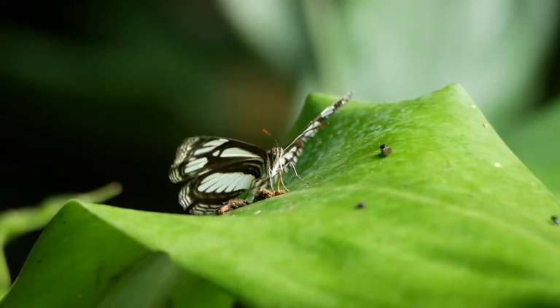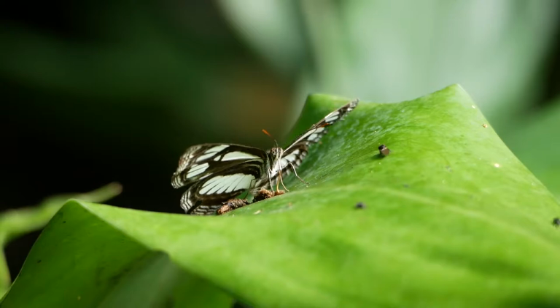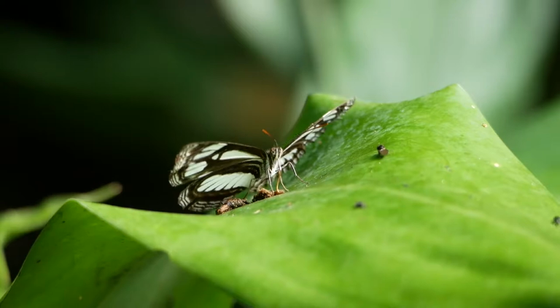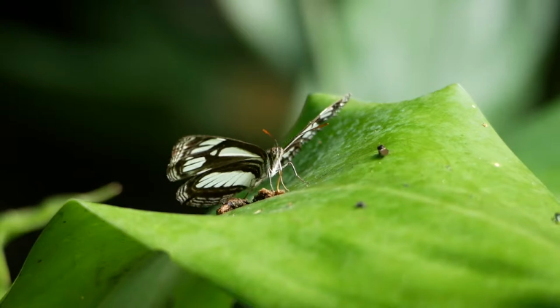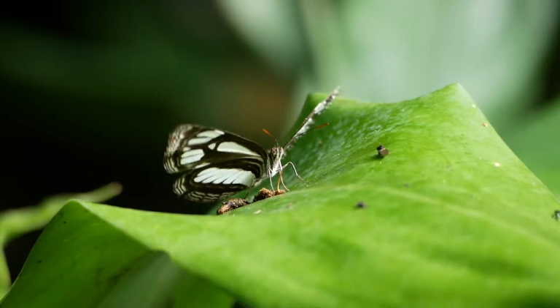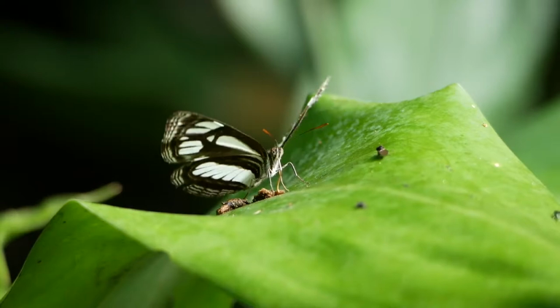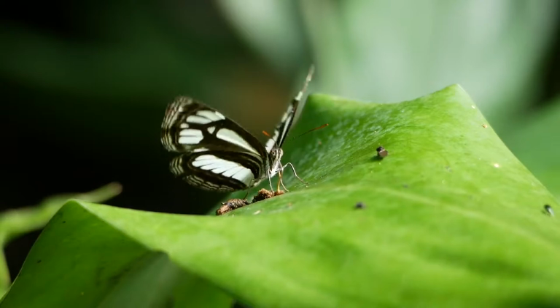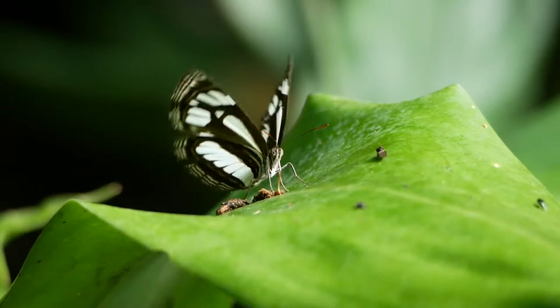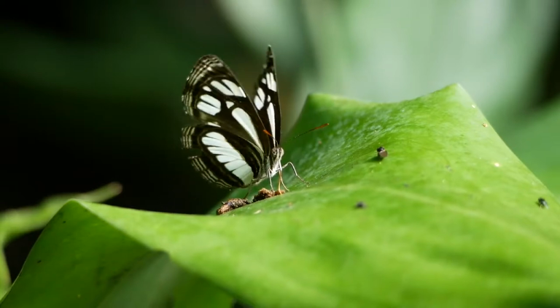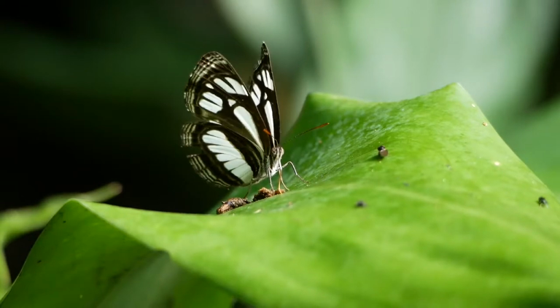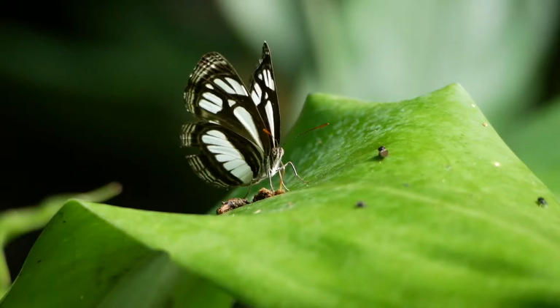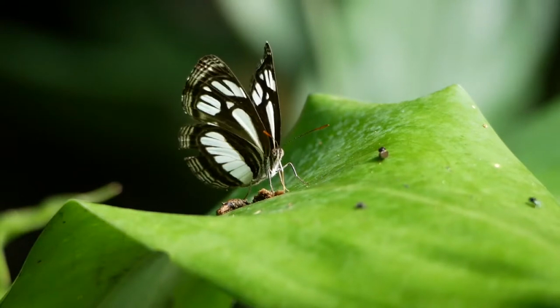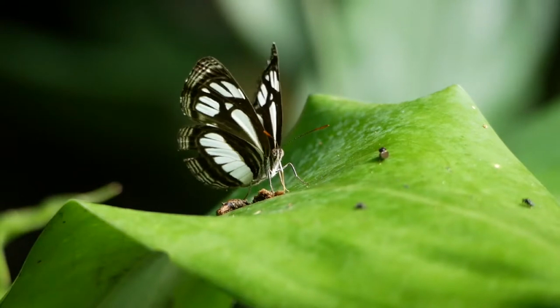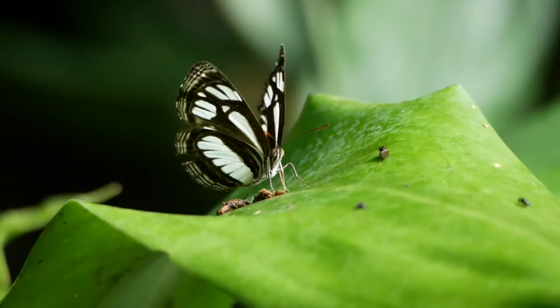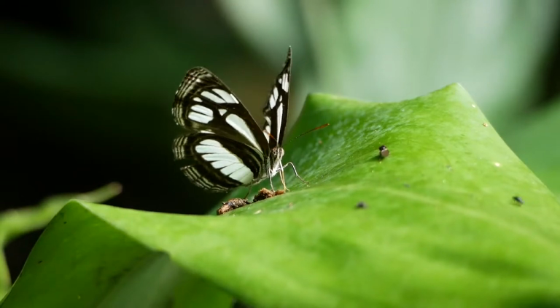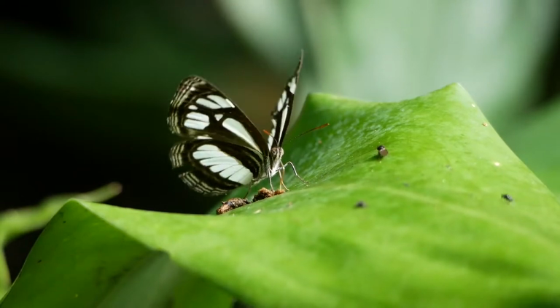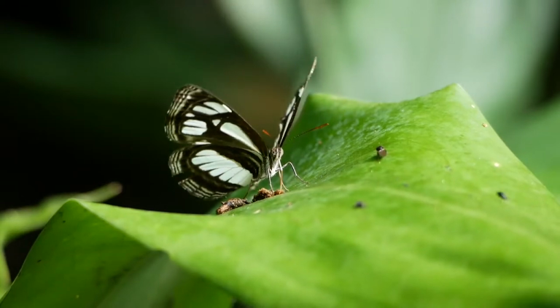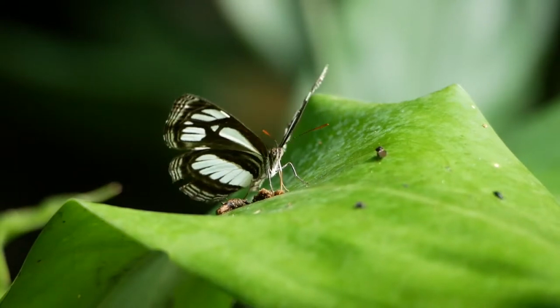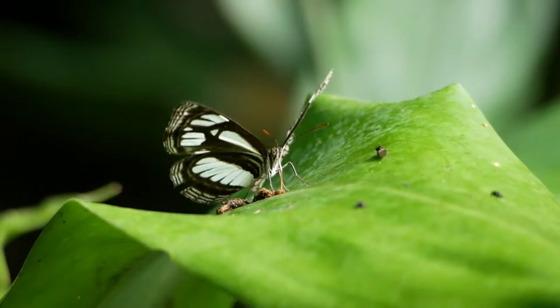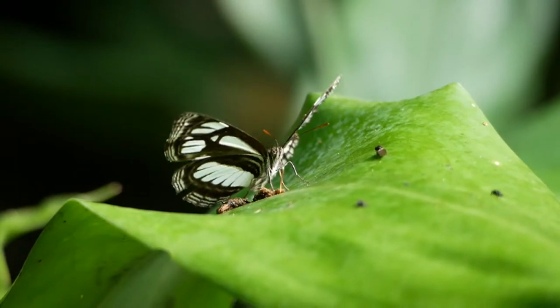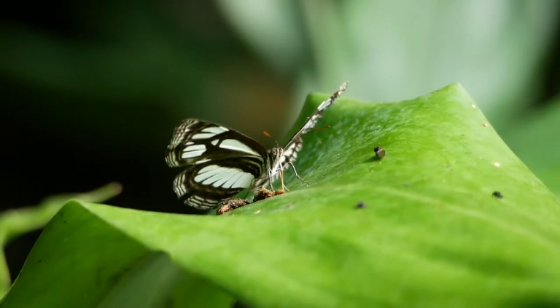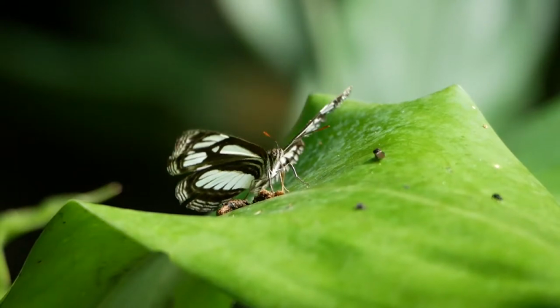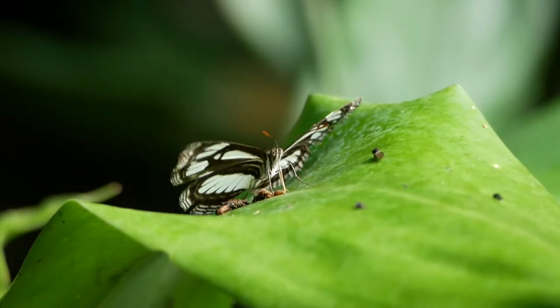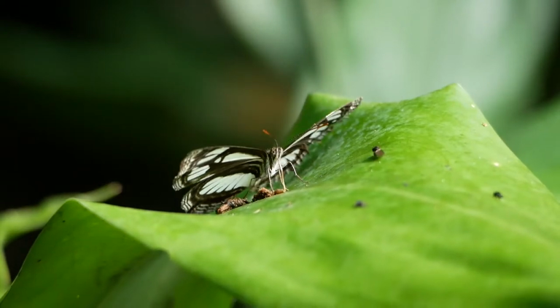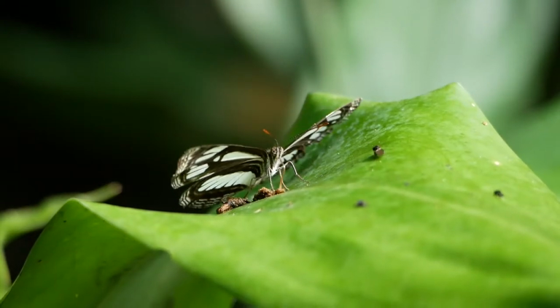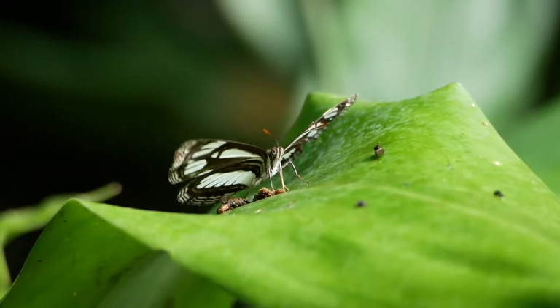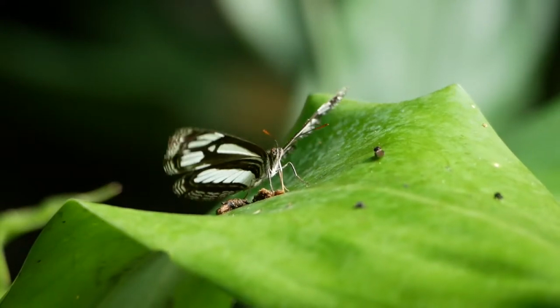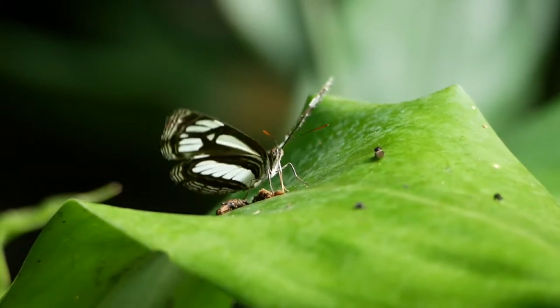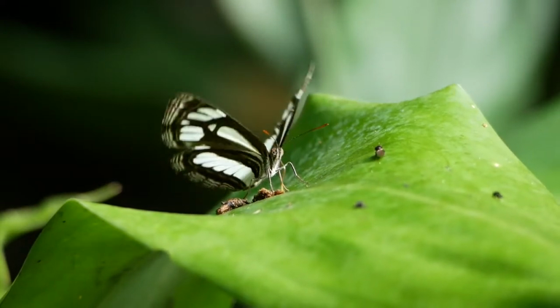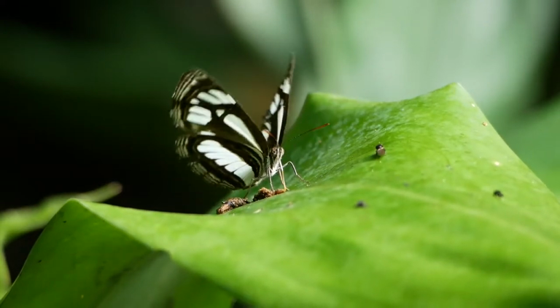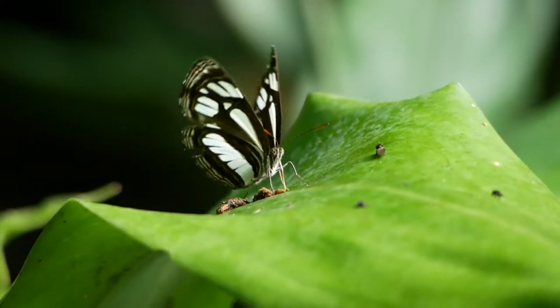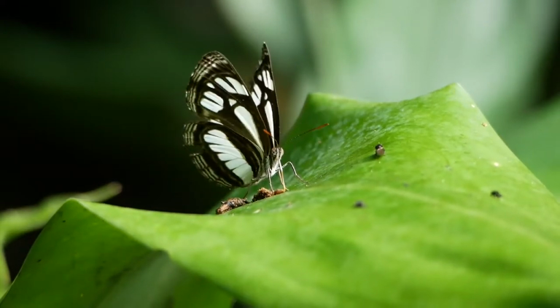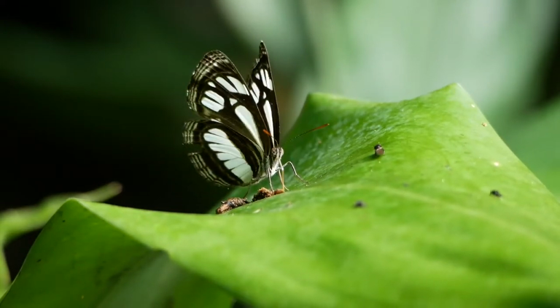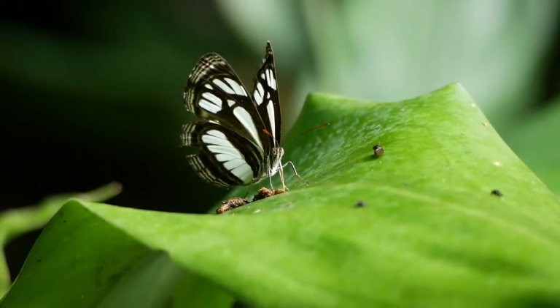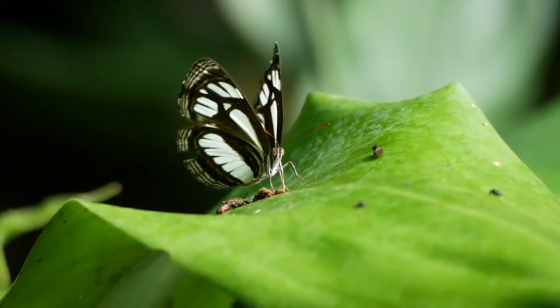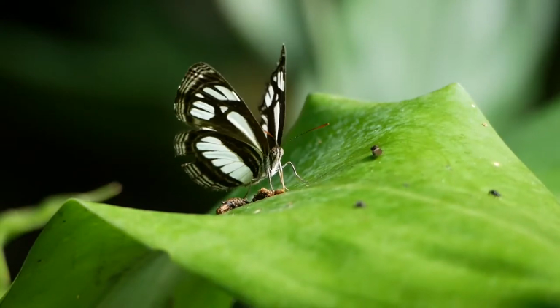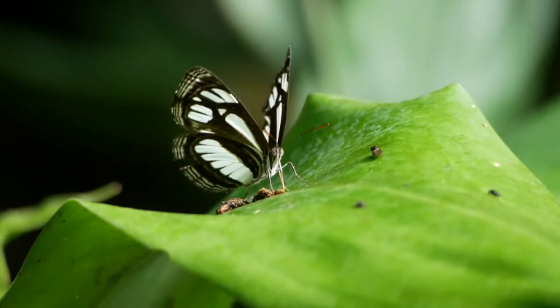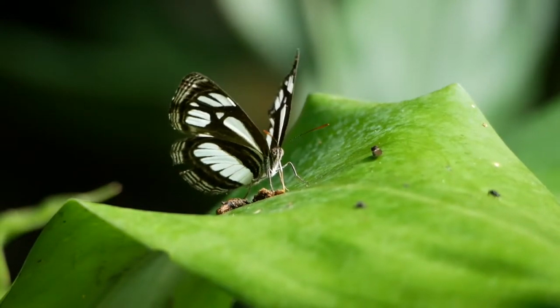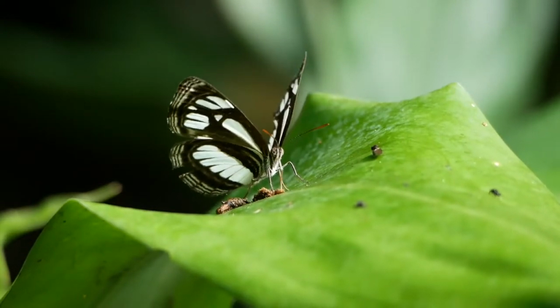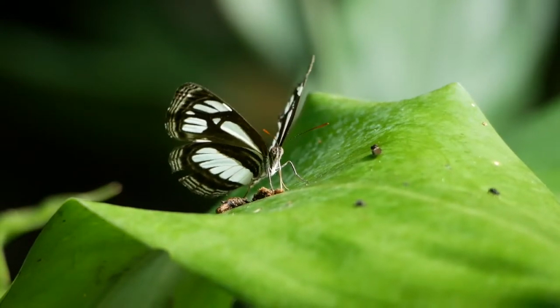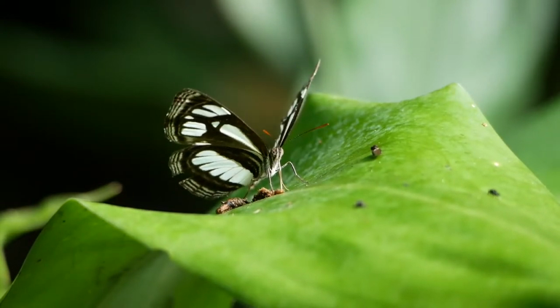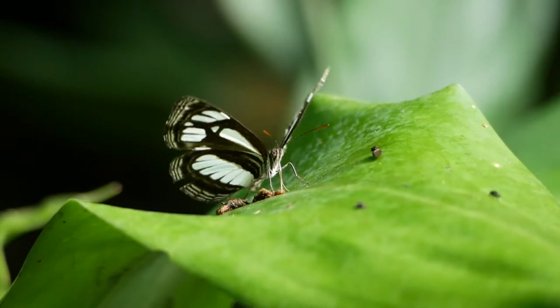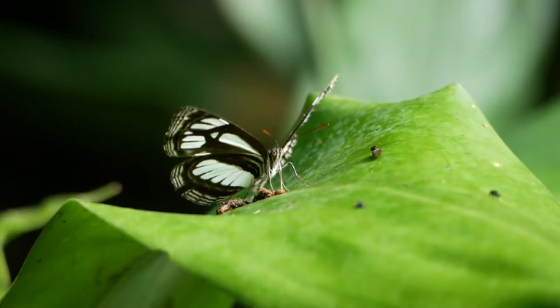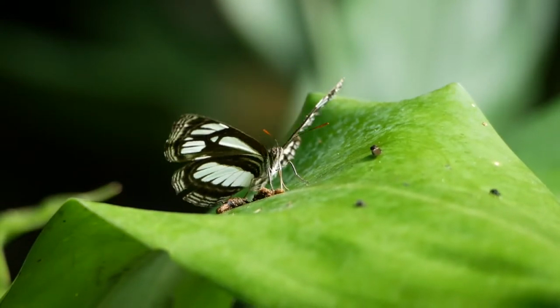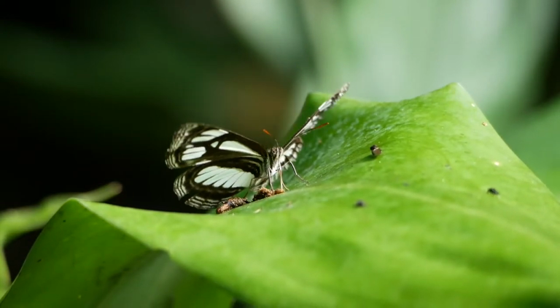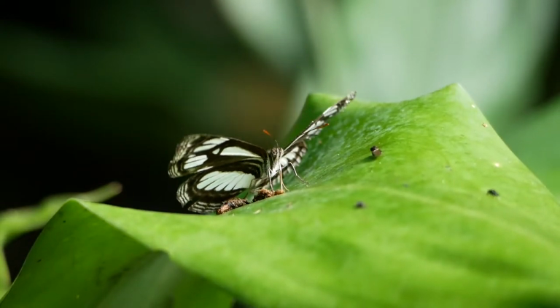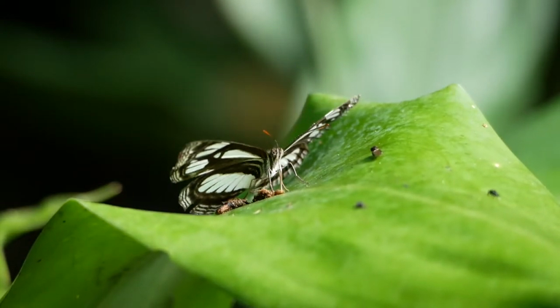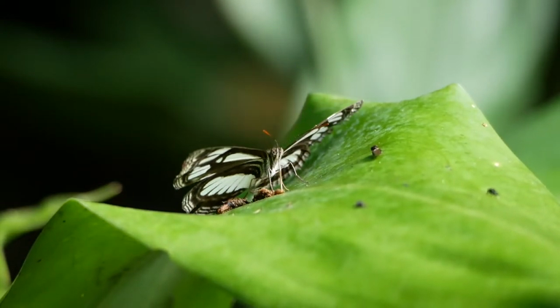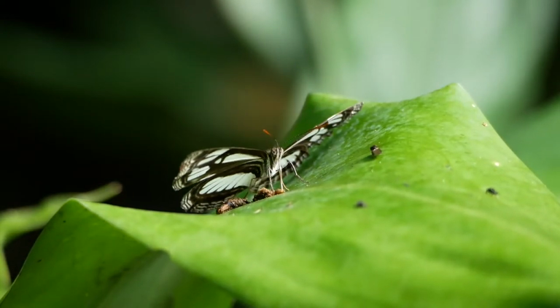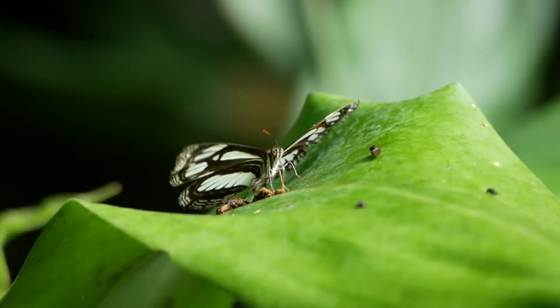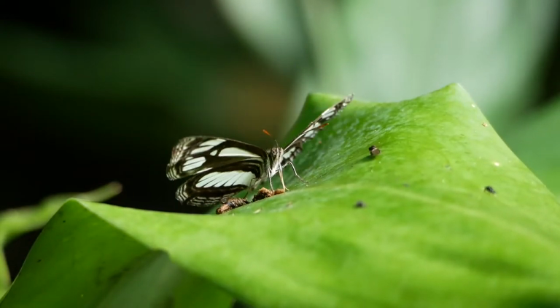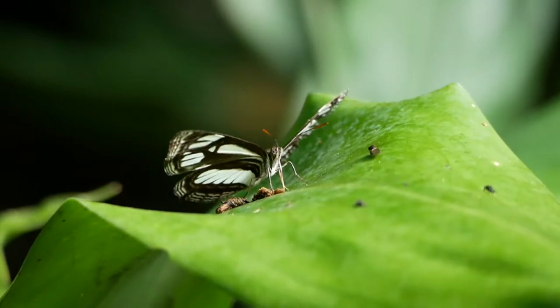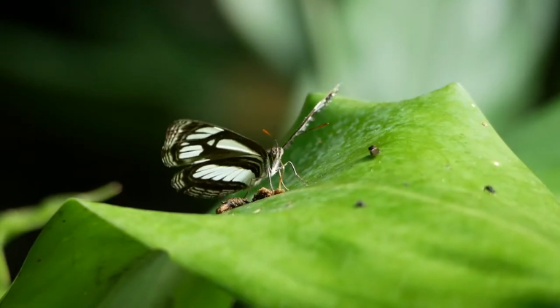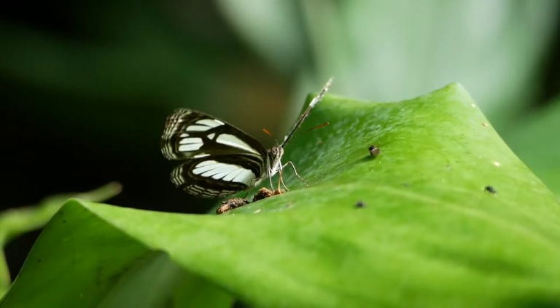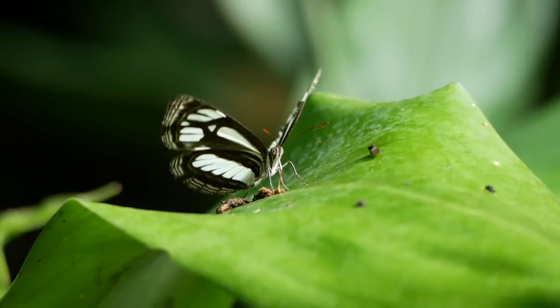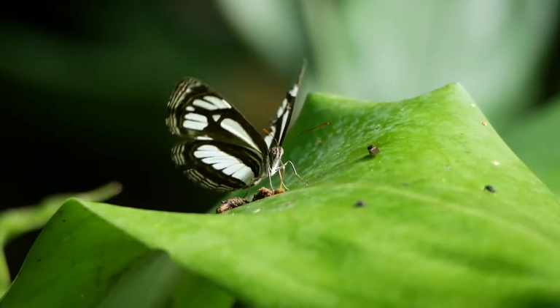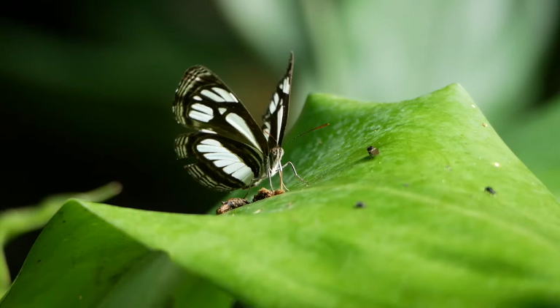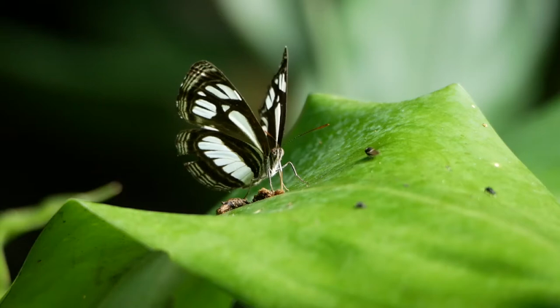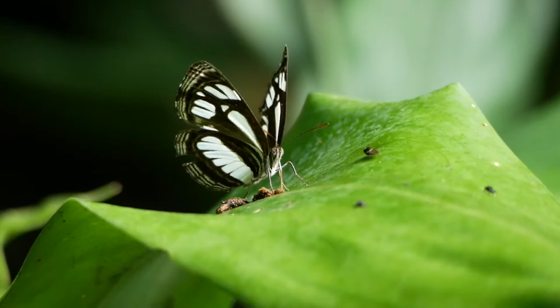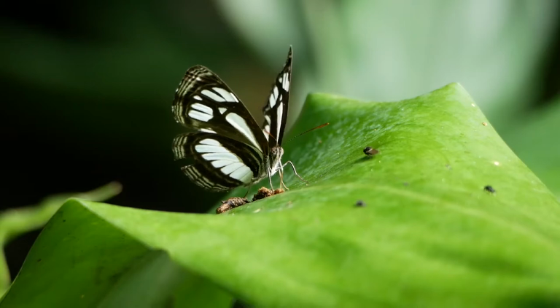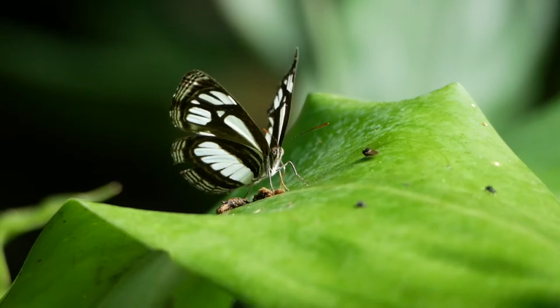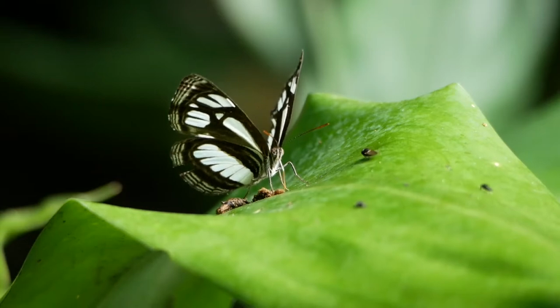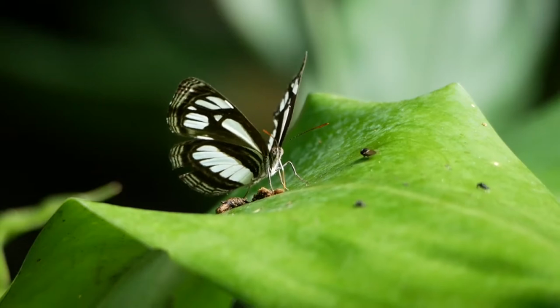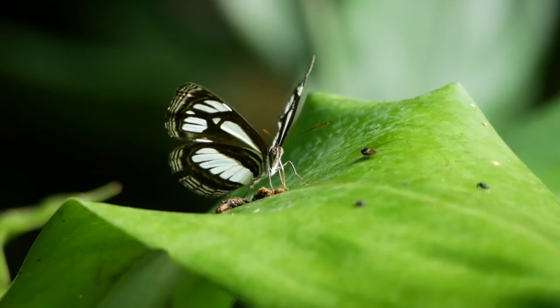Most rainforest butterflies are not interested in flowers — they prefer something stronger. This Neptis is feeding on a bird dropping.